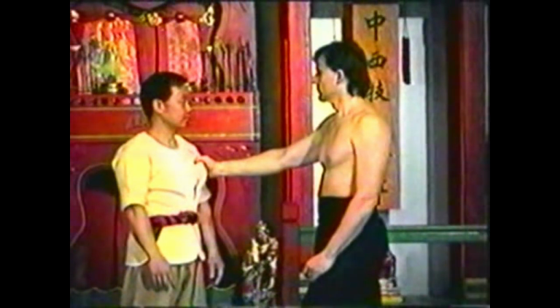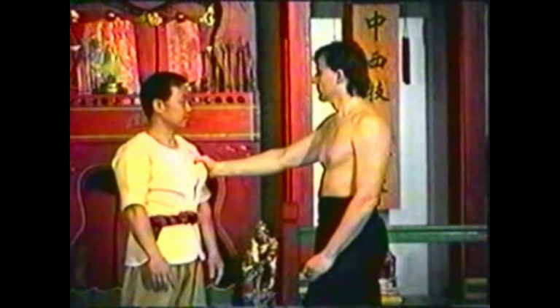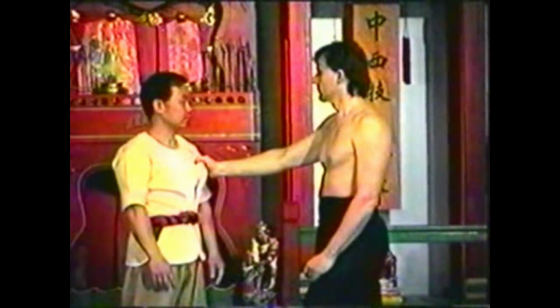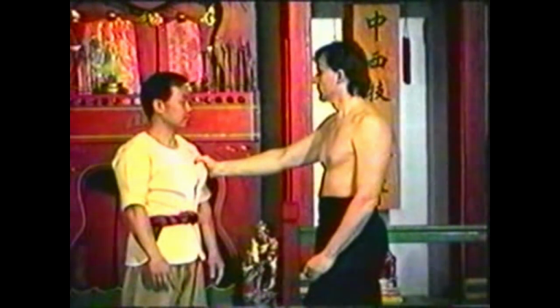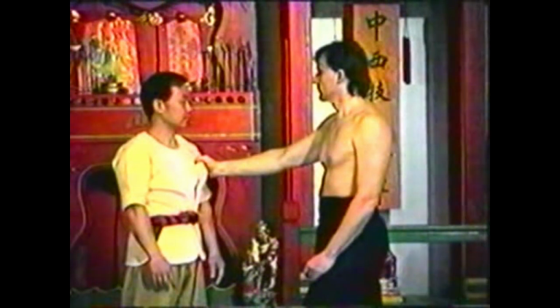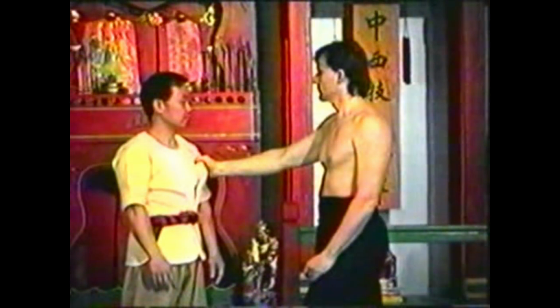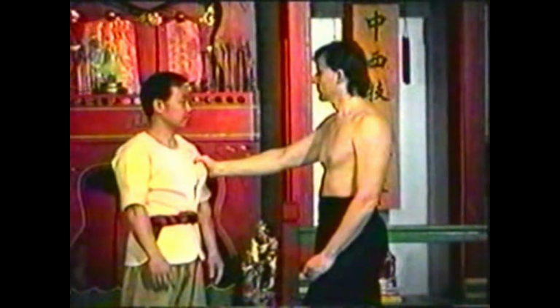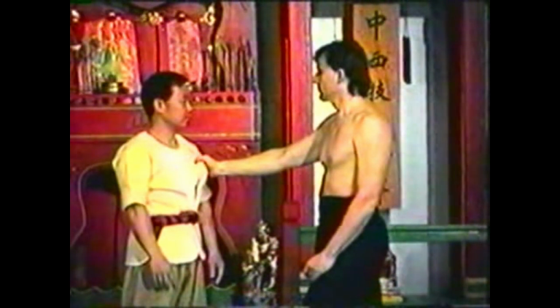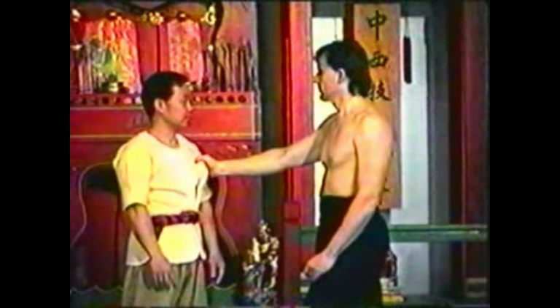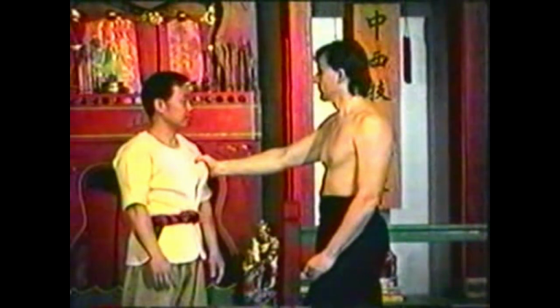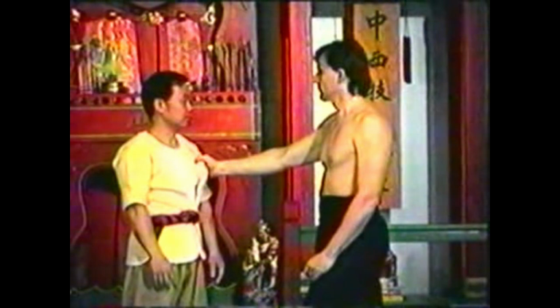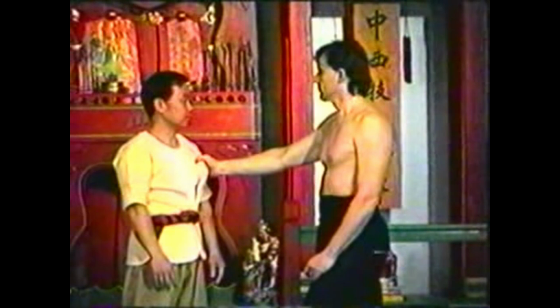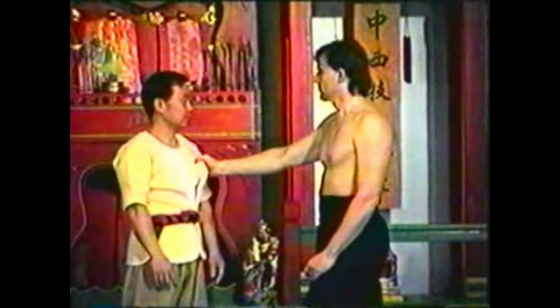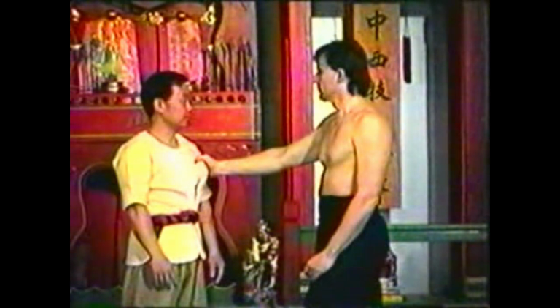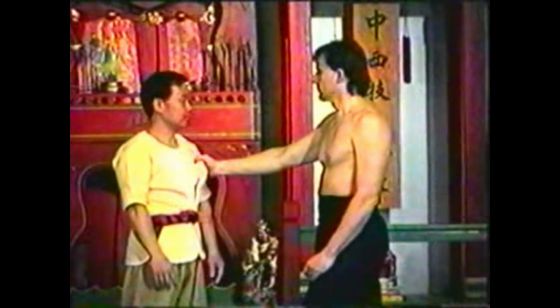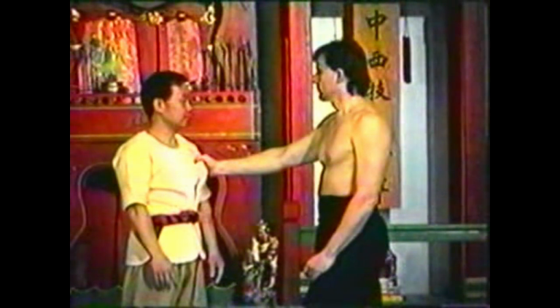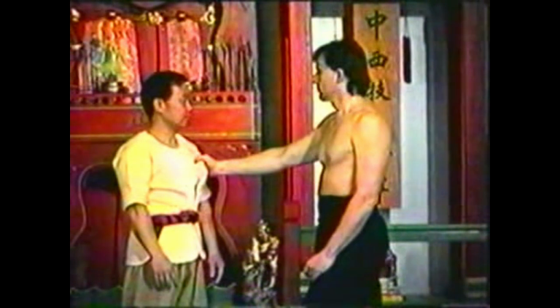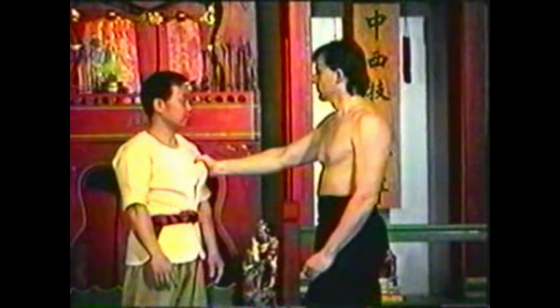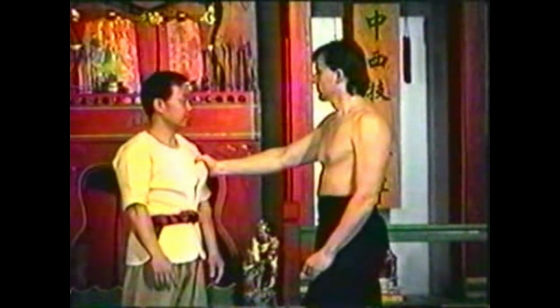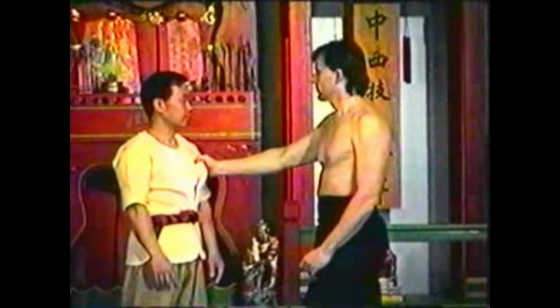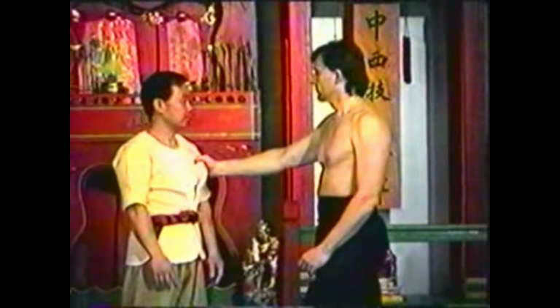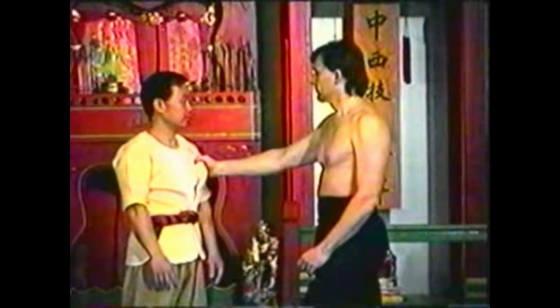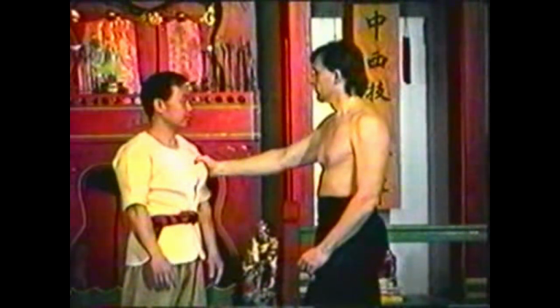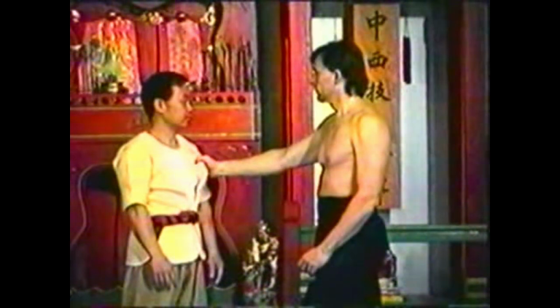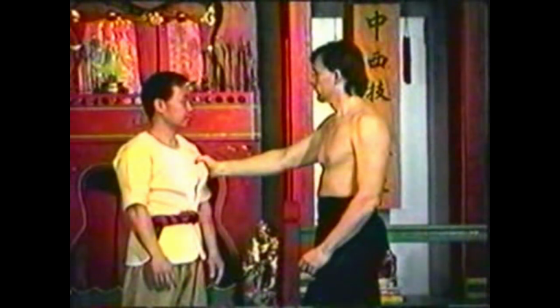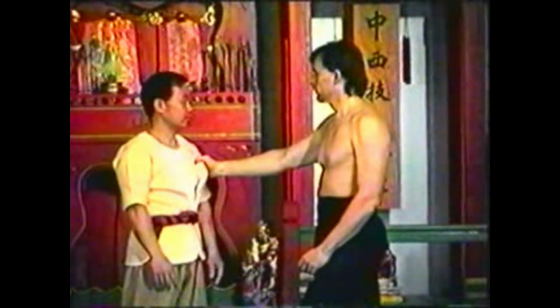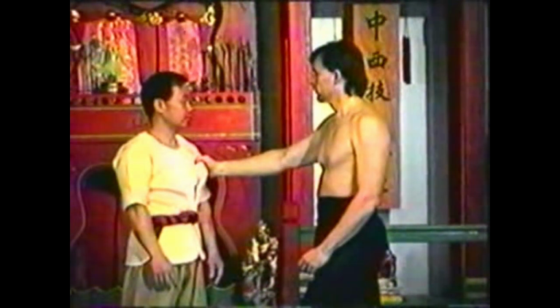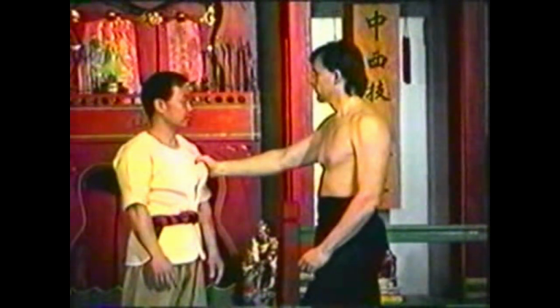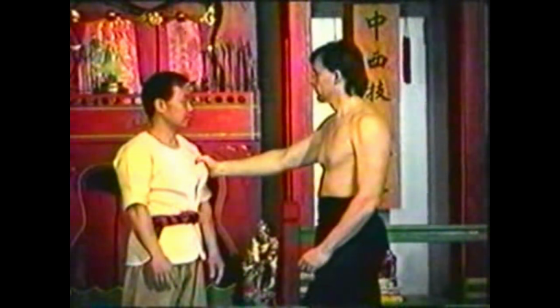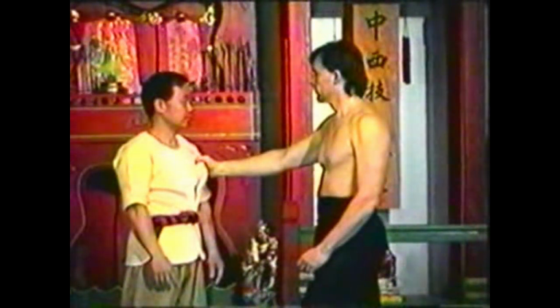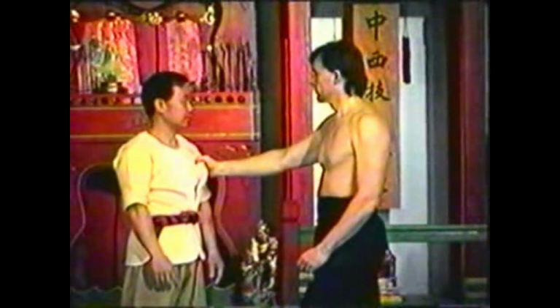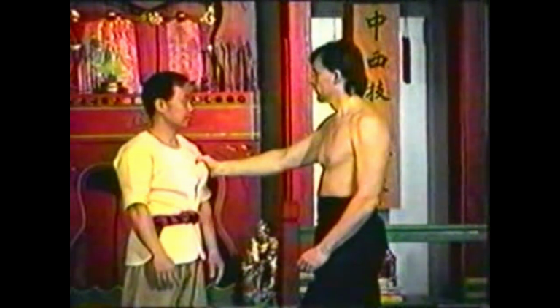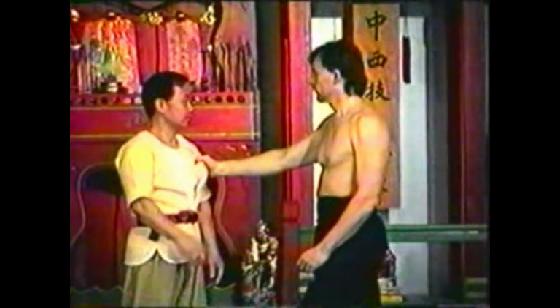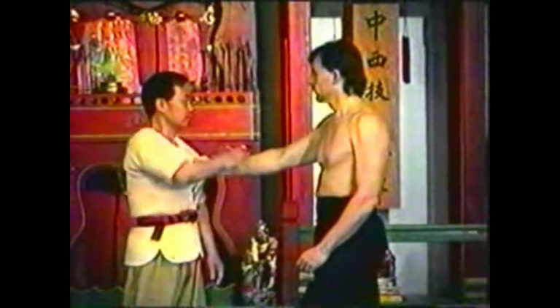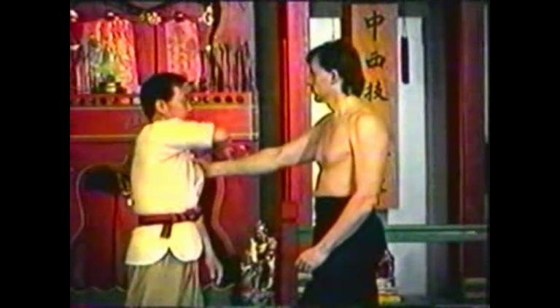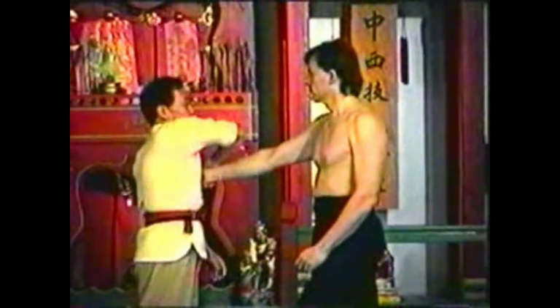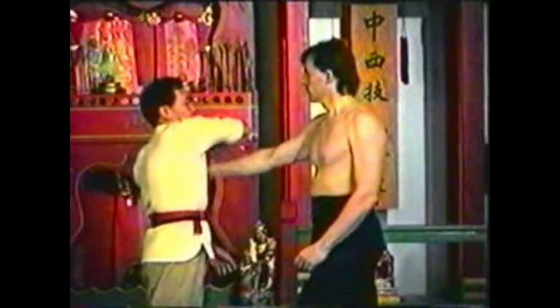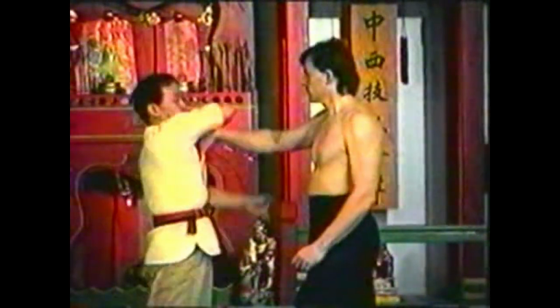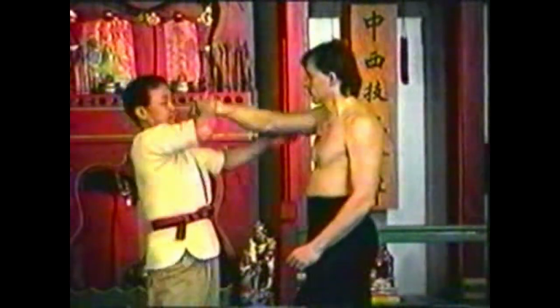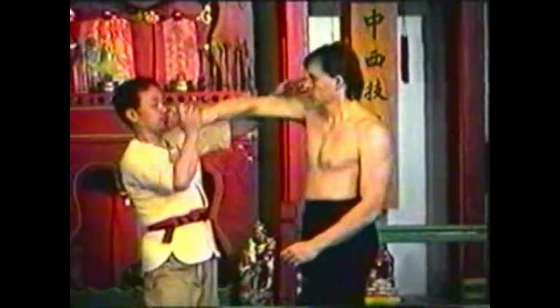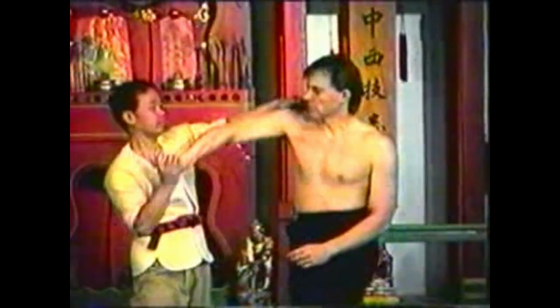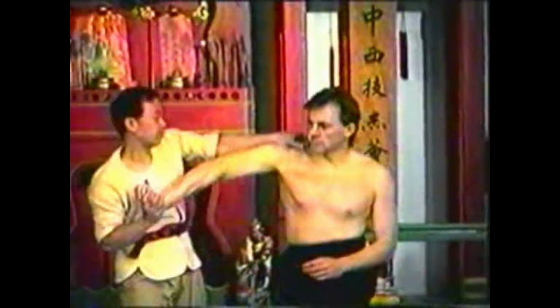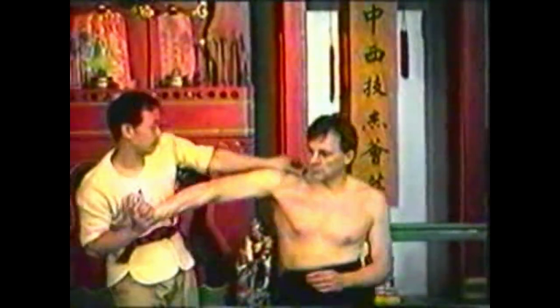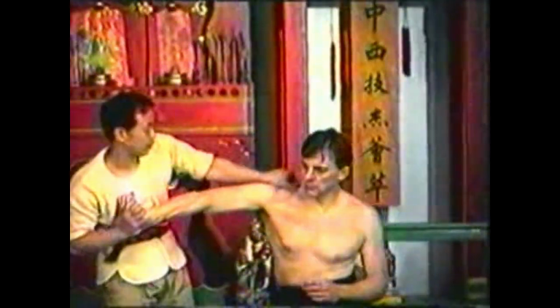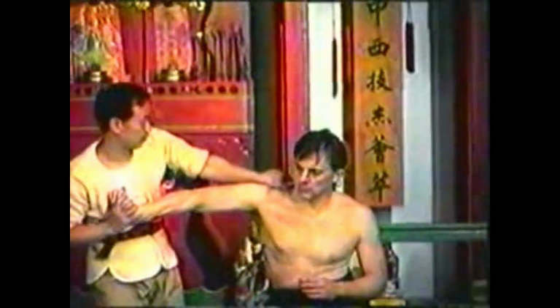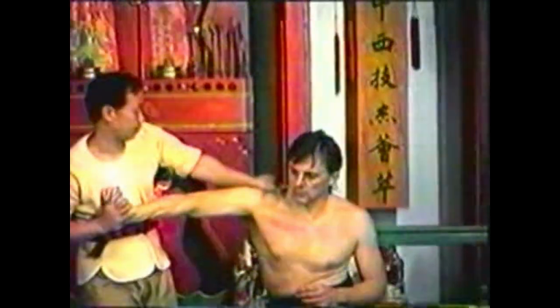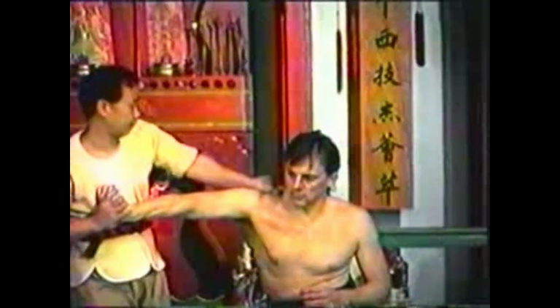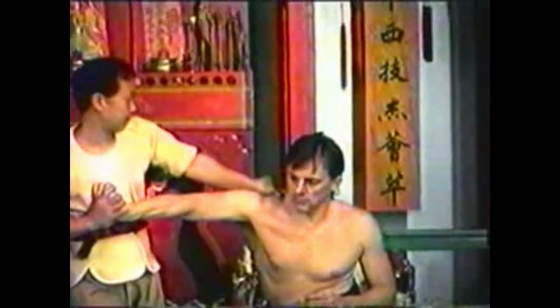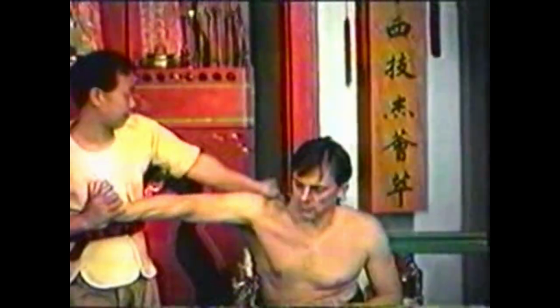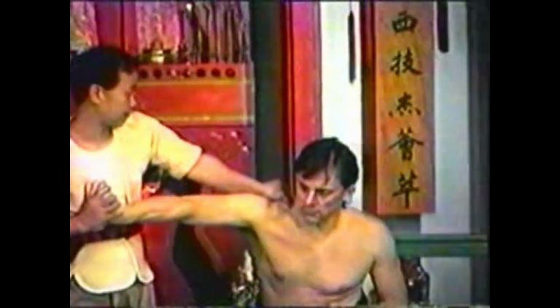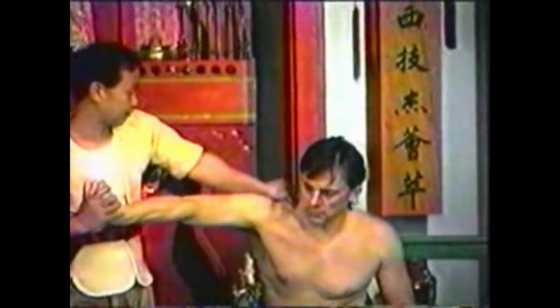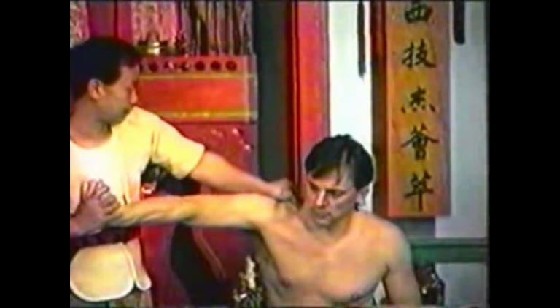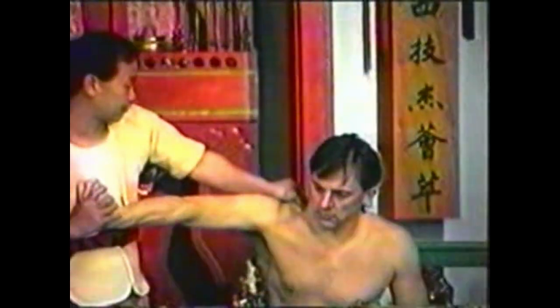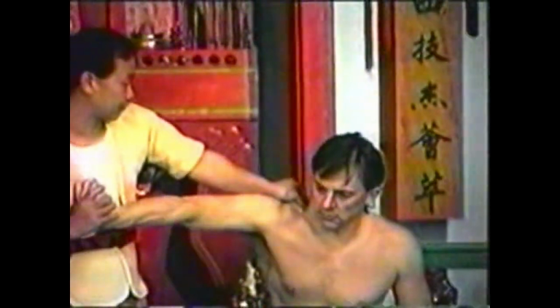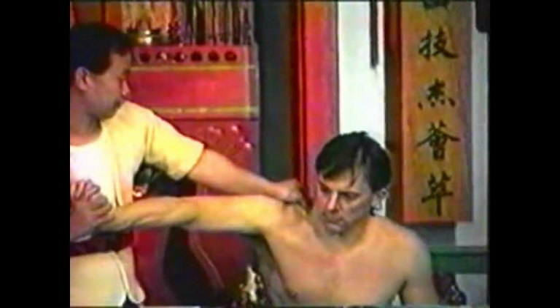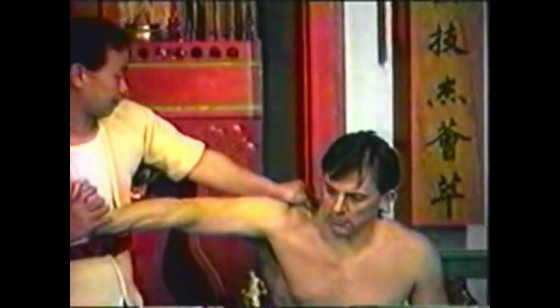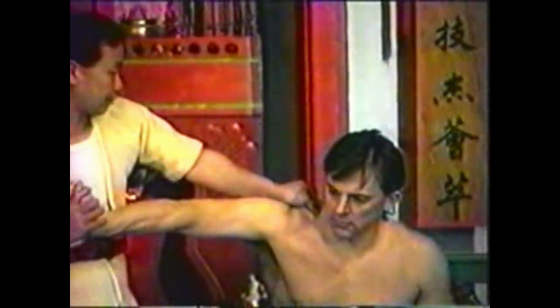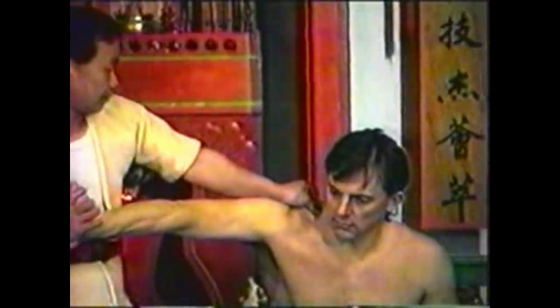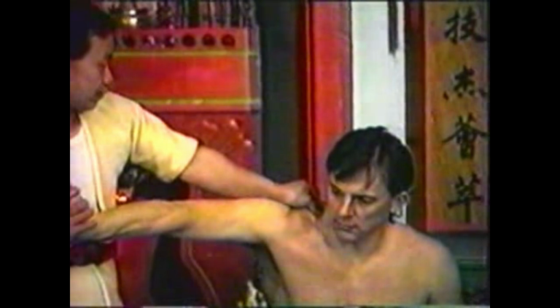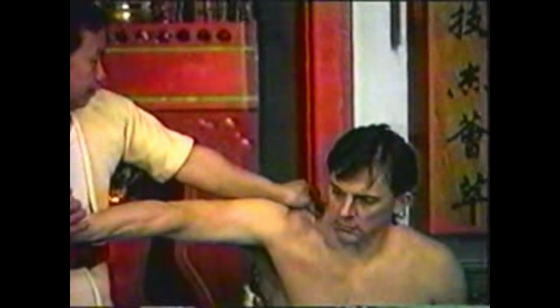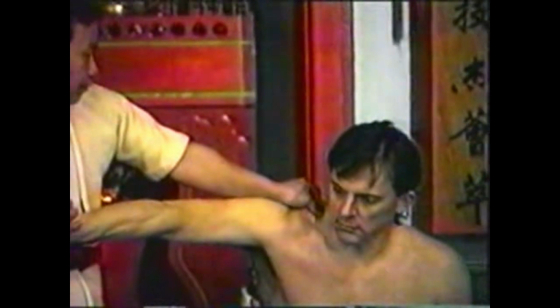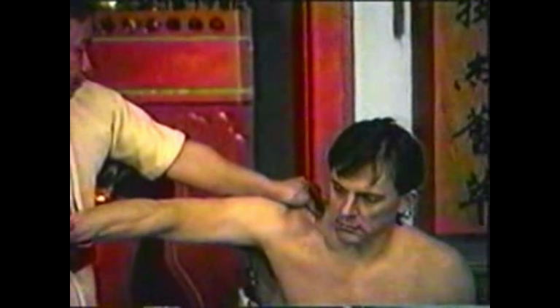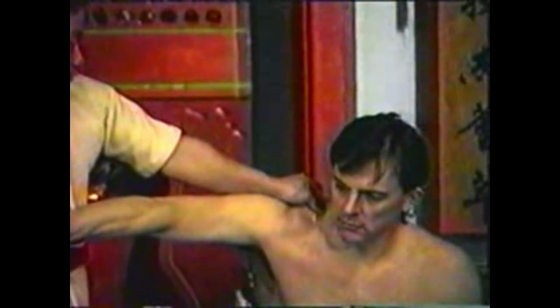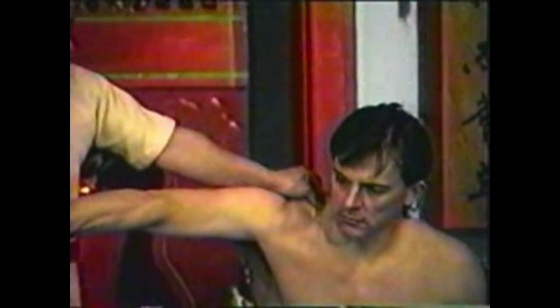Use your fingers to pry his grip off your collar. For the lock, press his palm towards his forearm while pulling his wrist to straighten his arm.